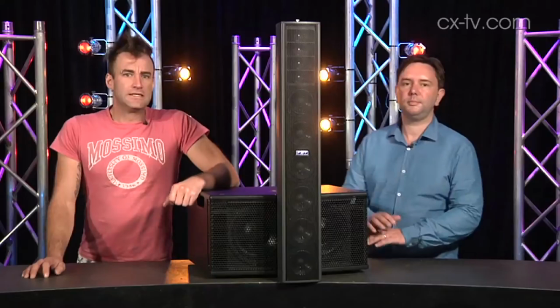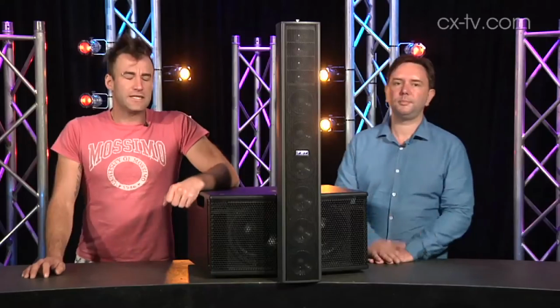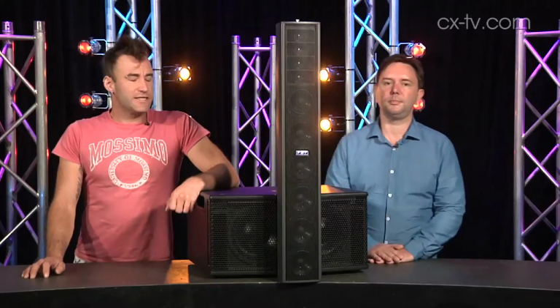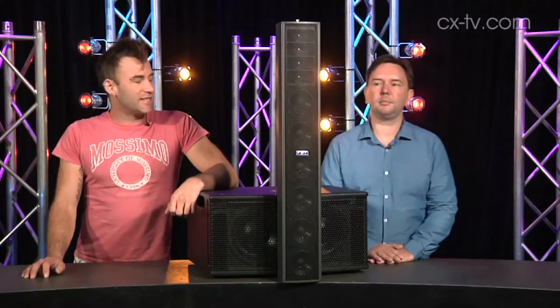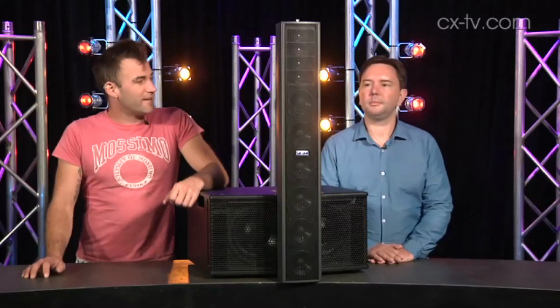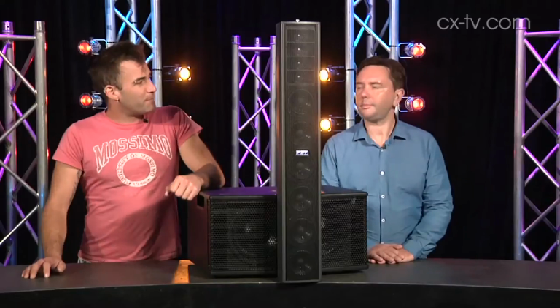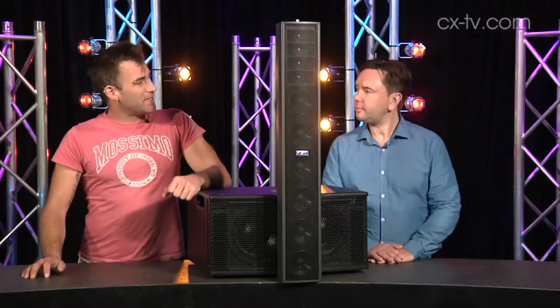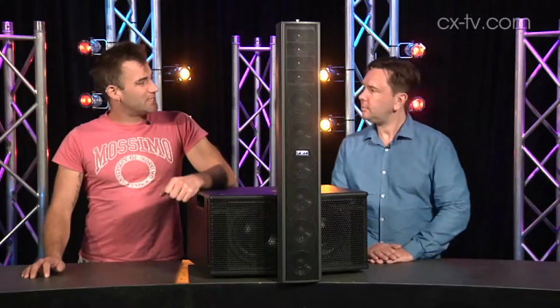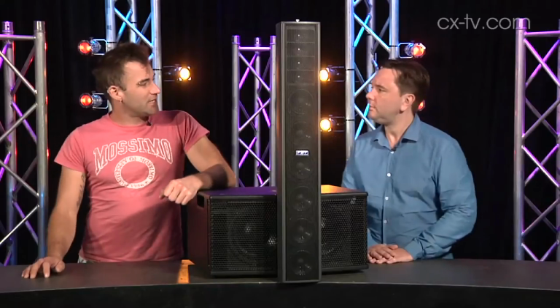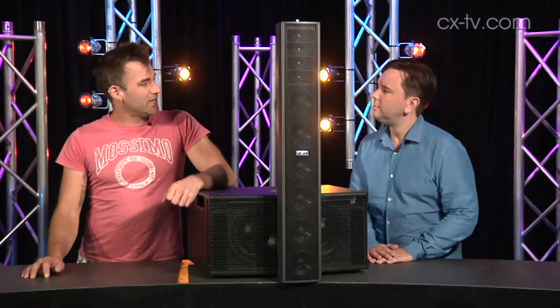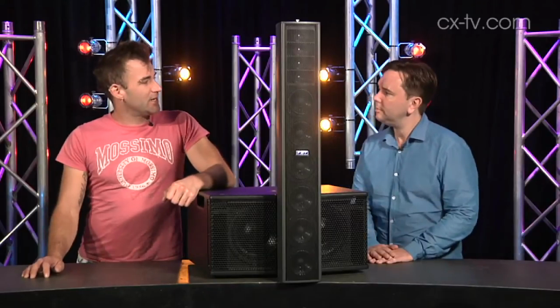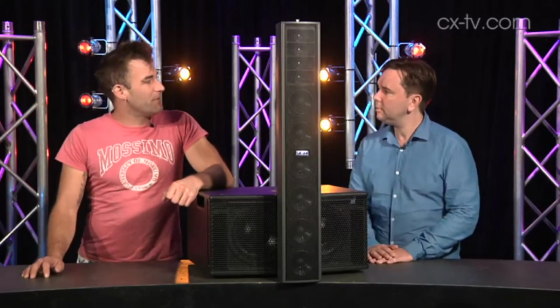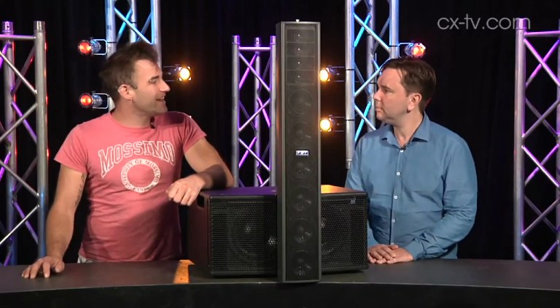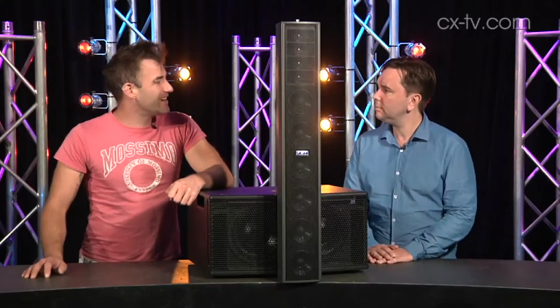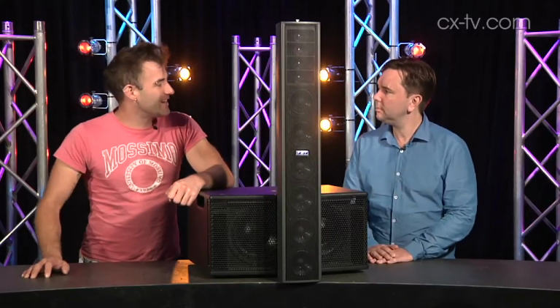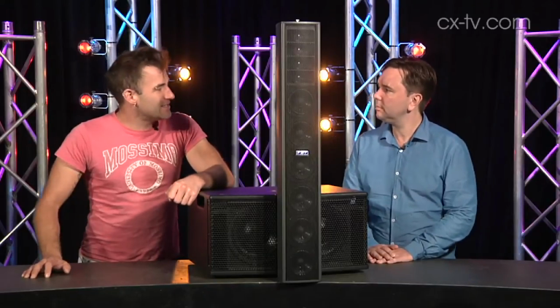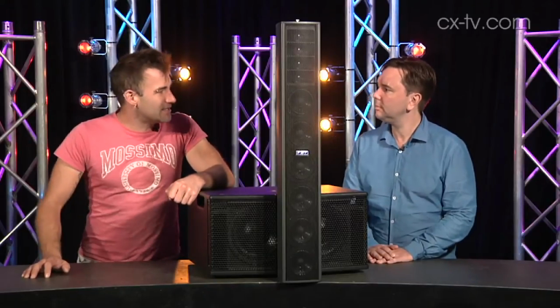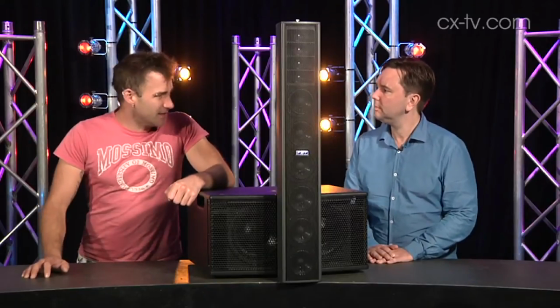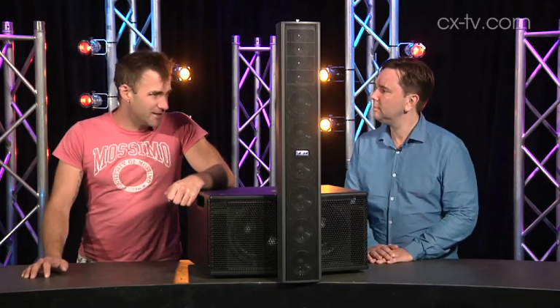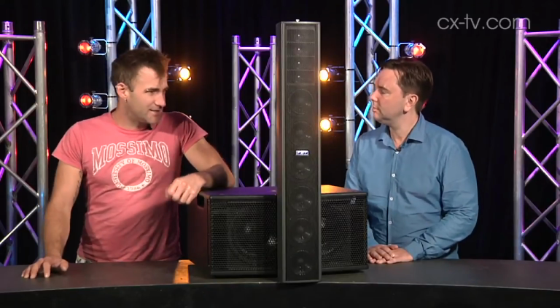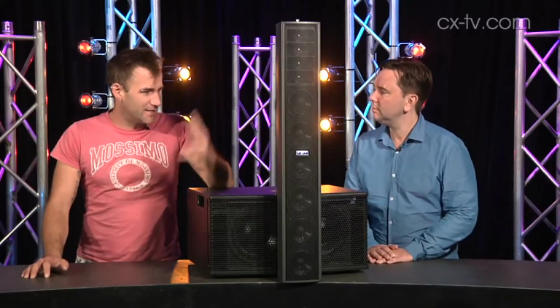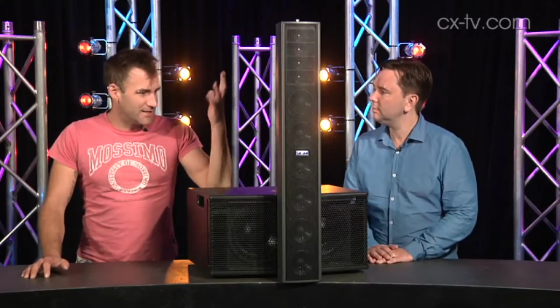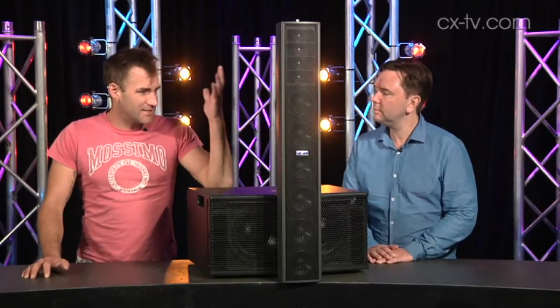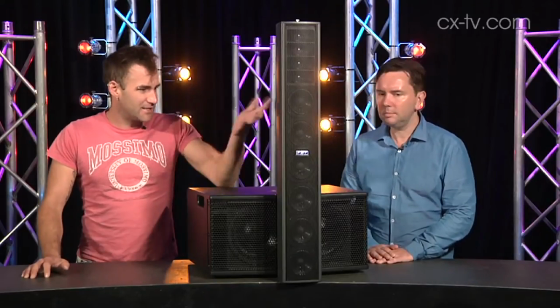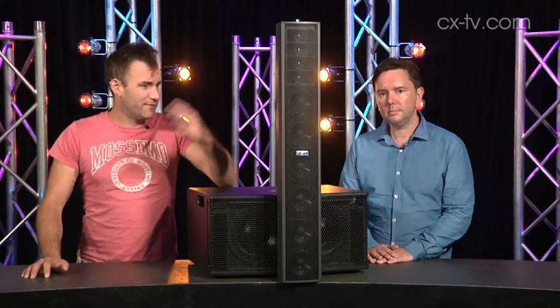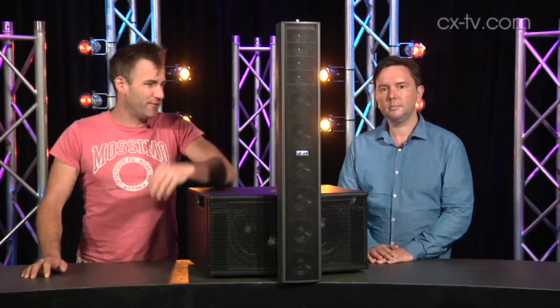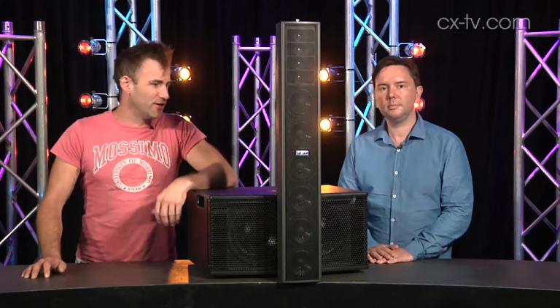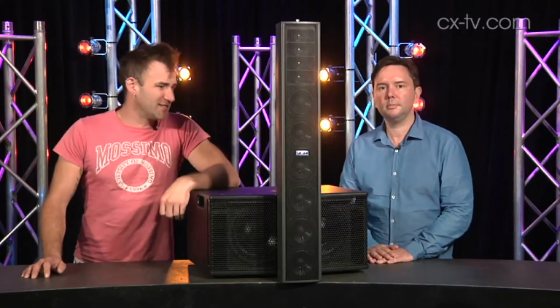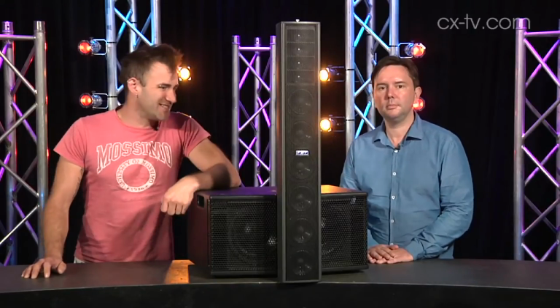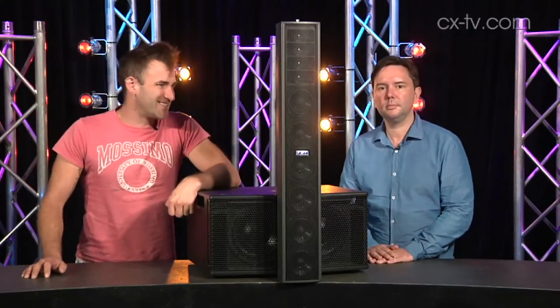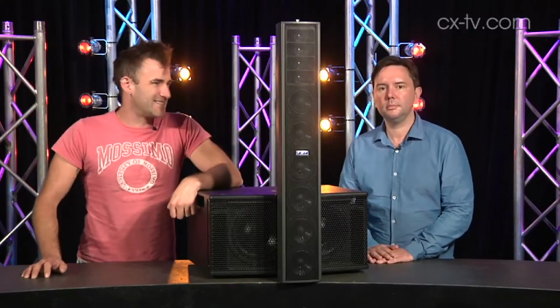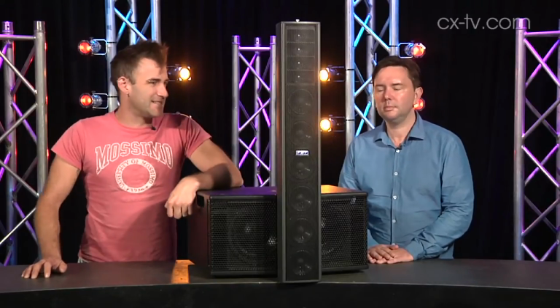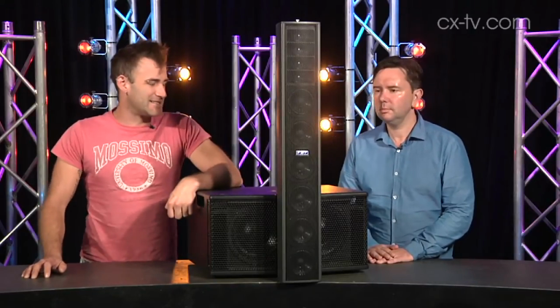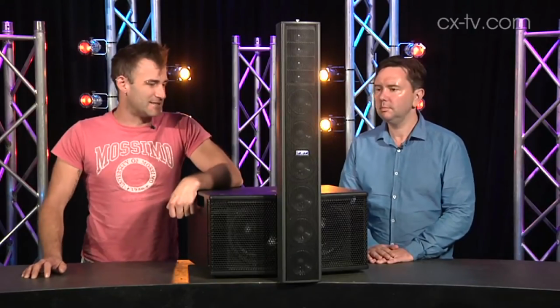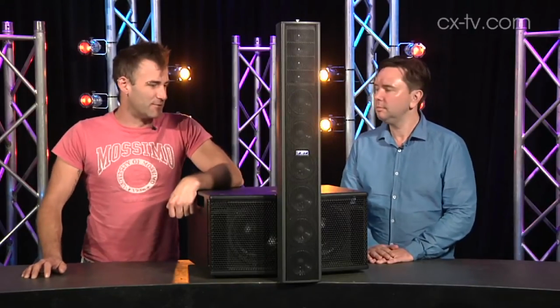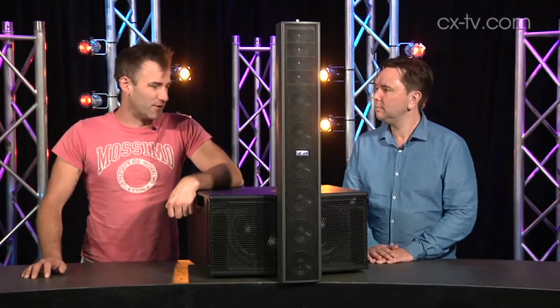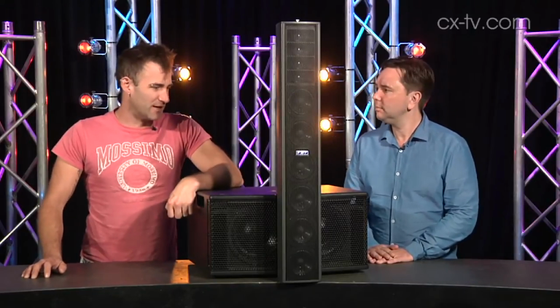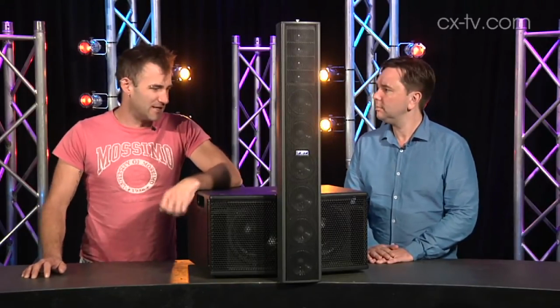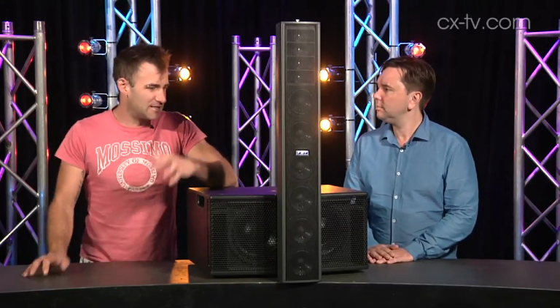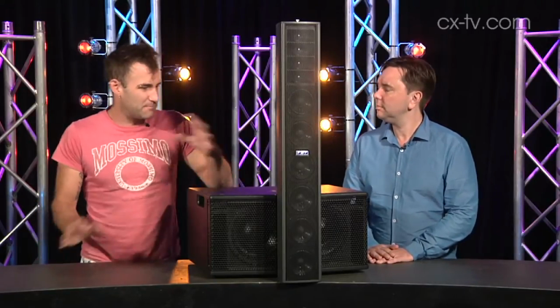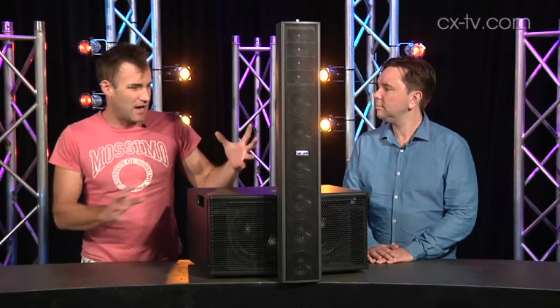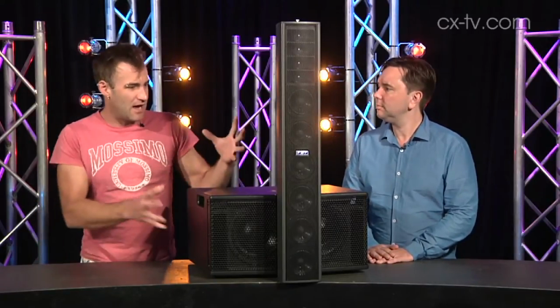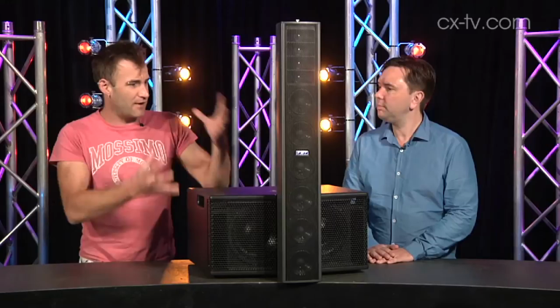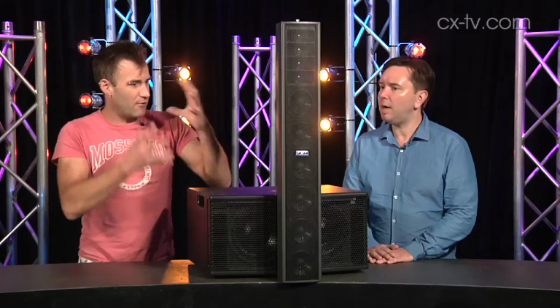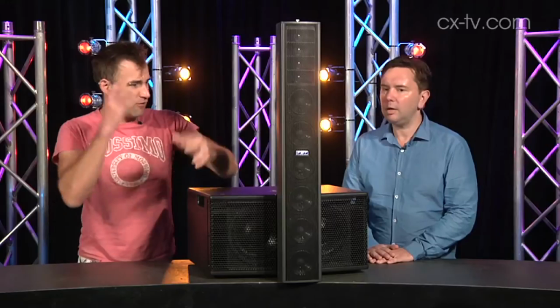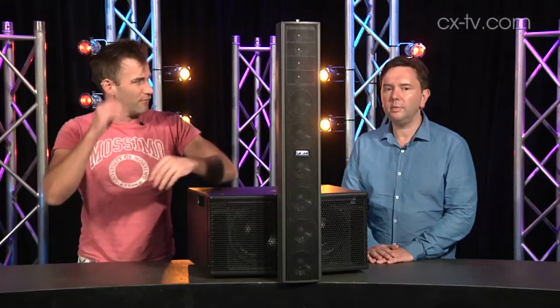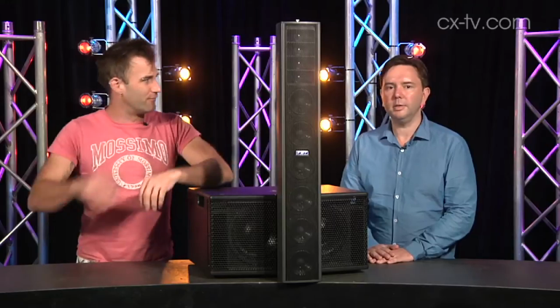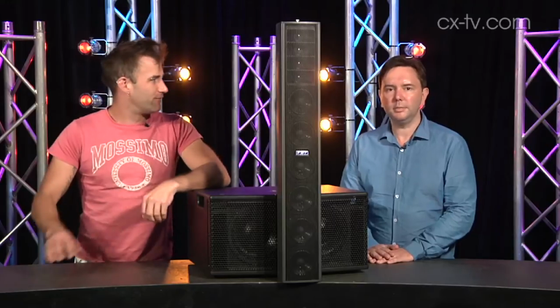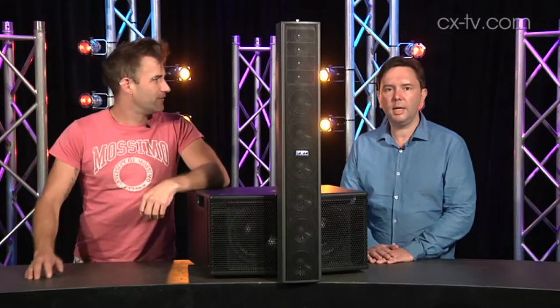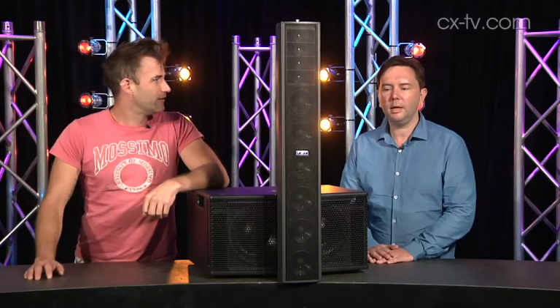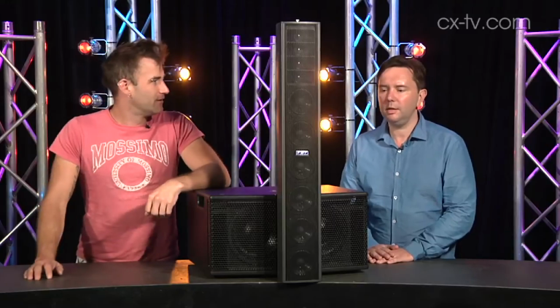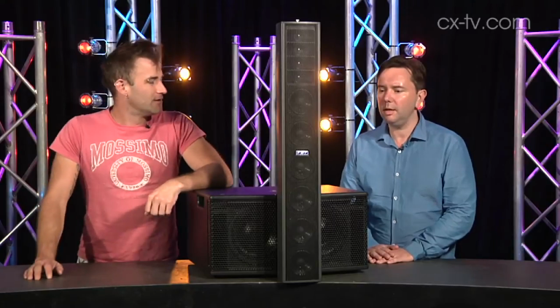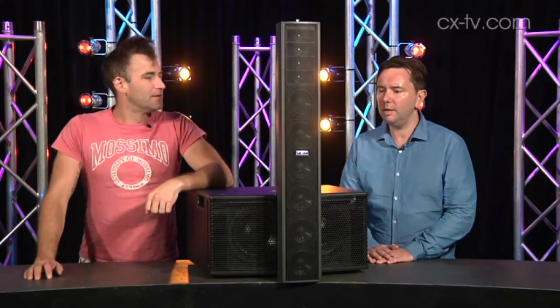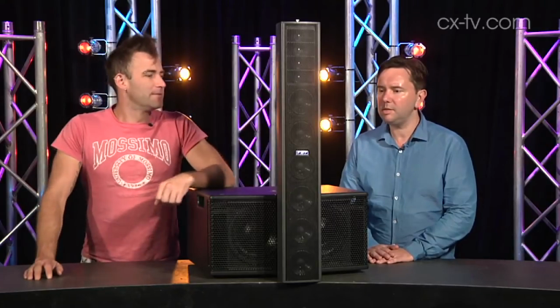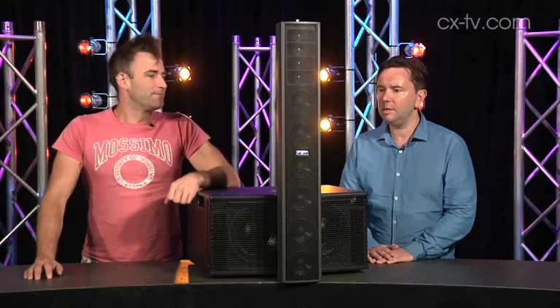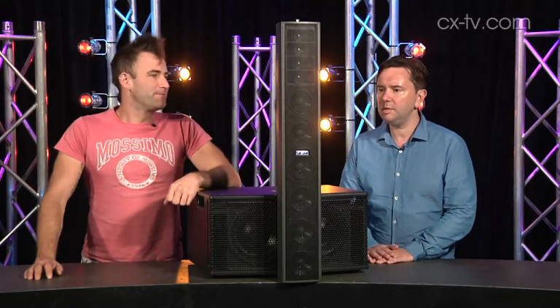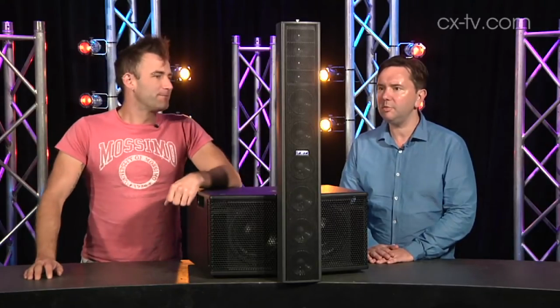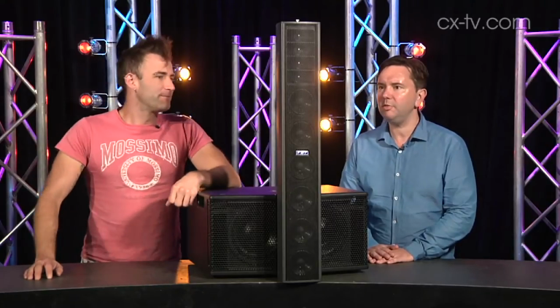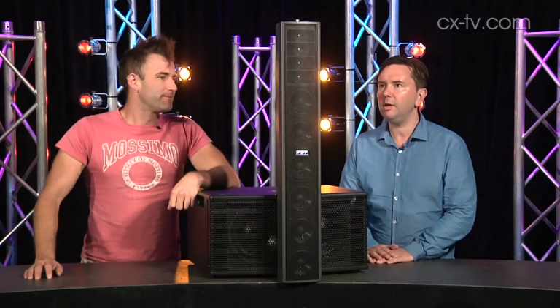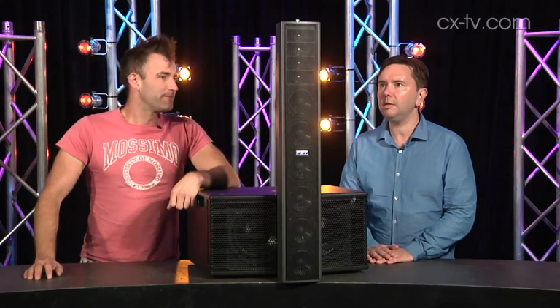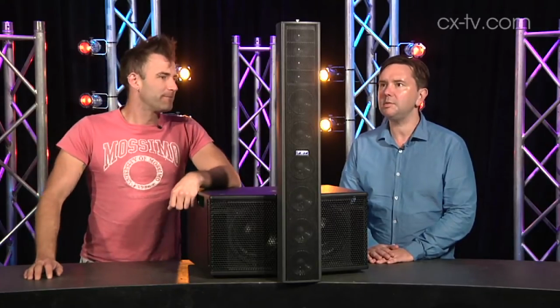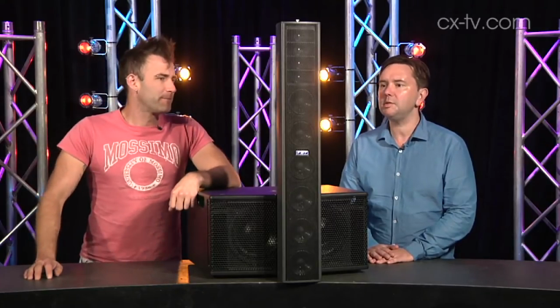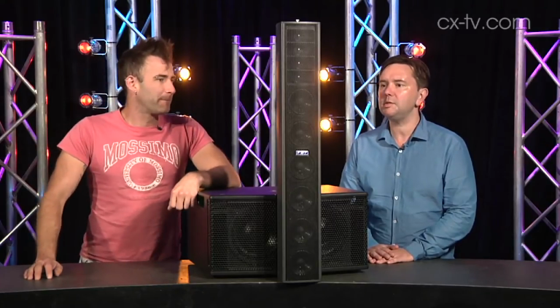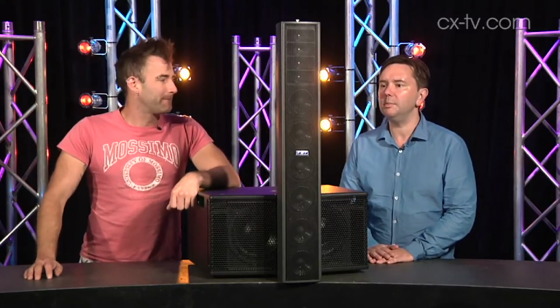Jason, FBT, made in Italy. This is the Virtus system, or at least part of it. It's a fine little system.